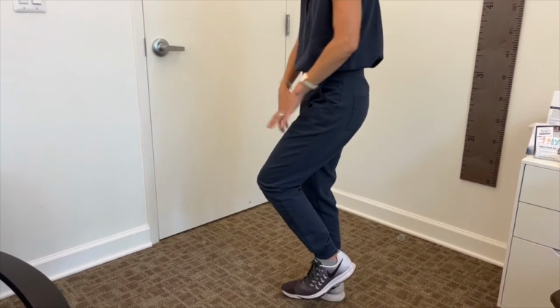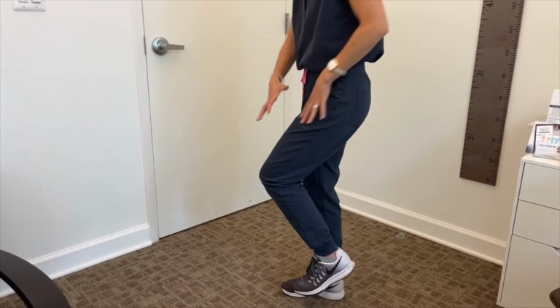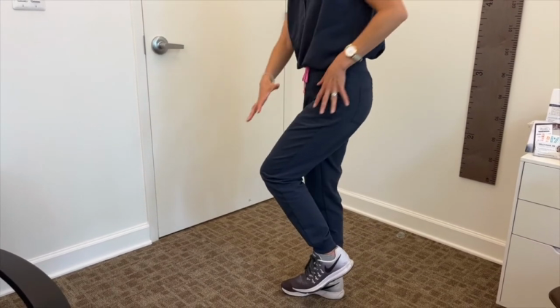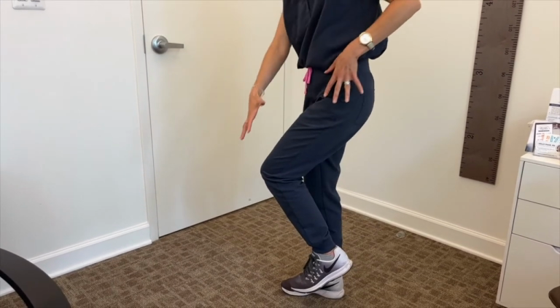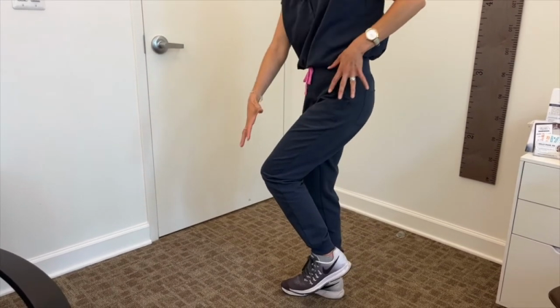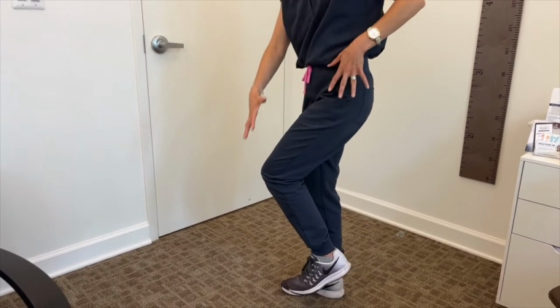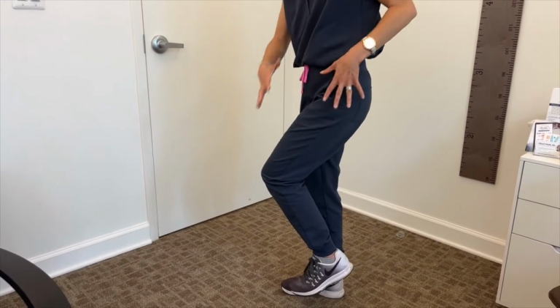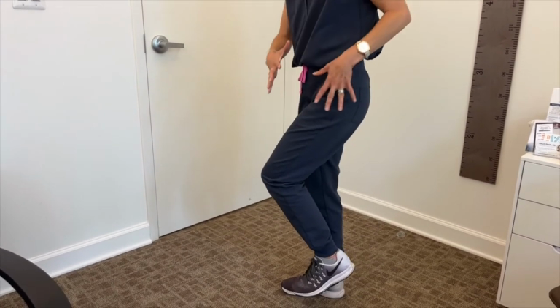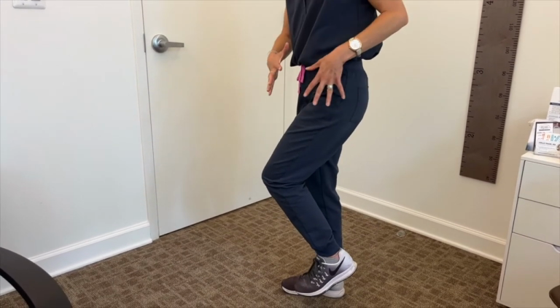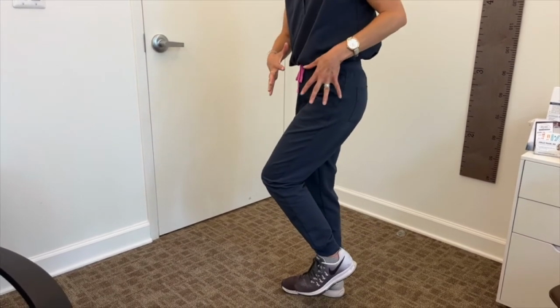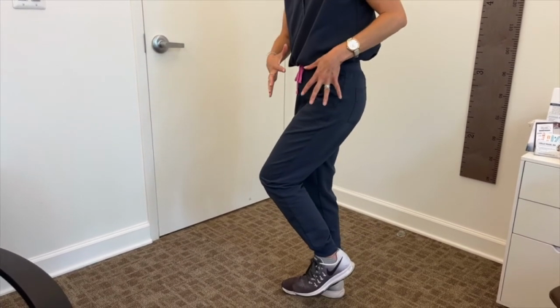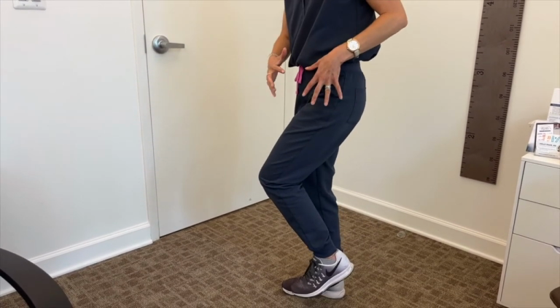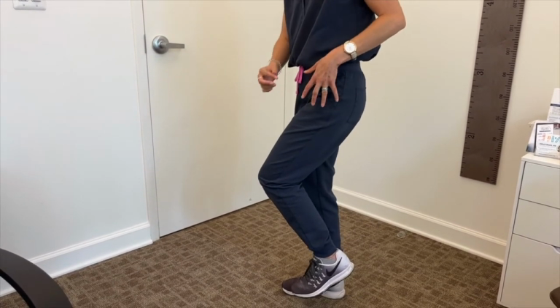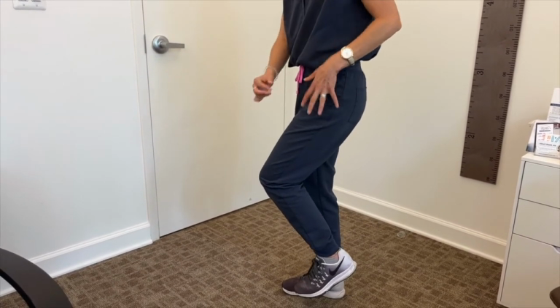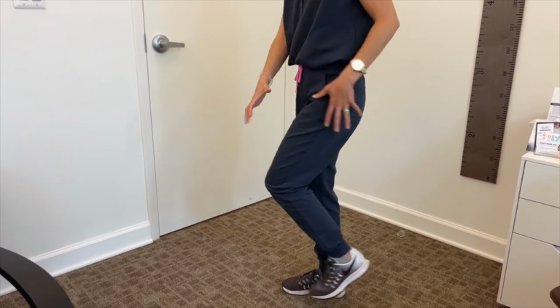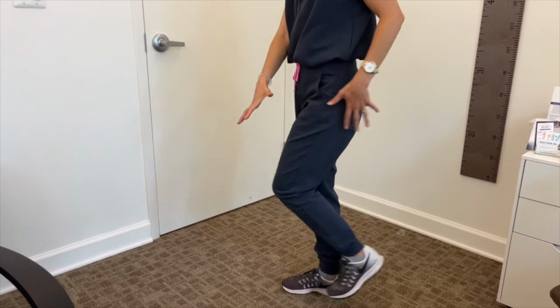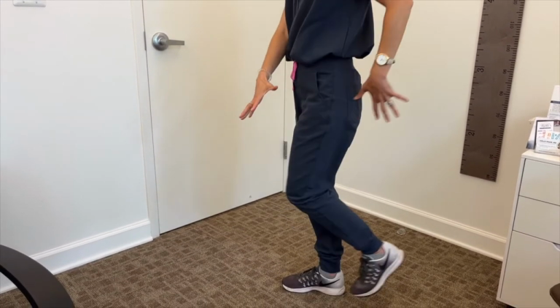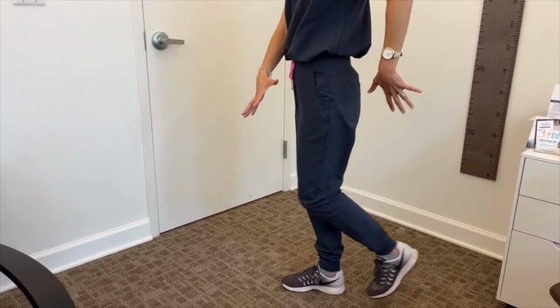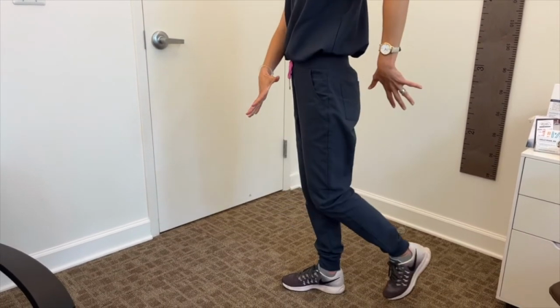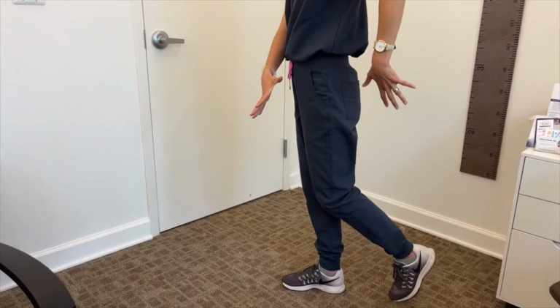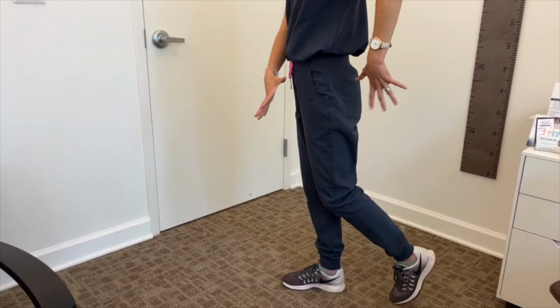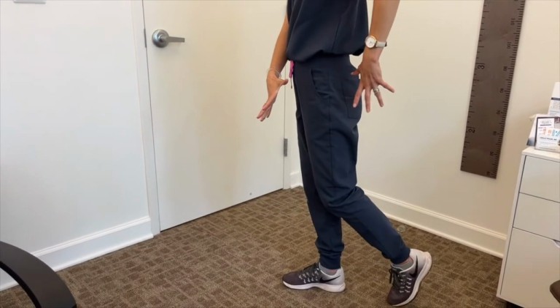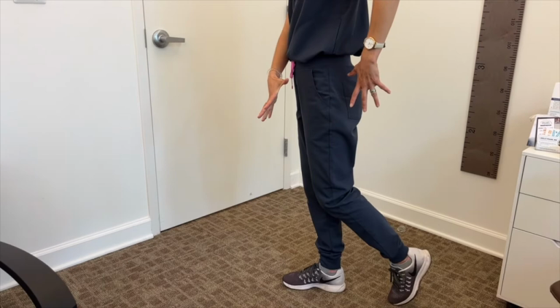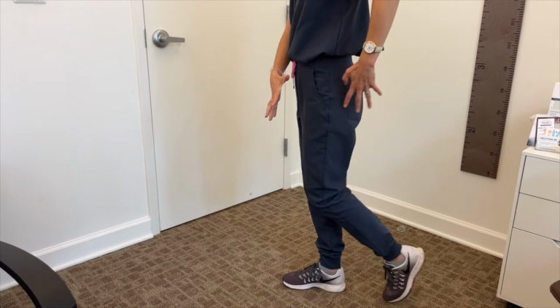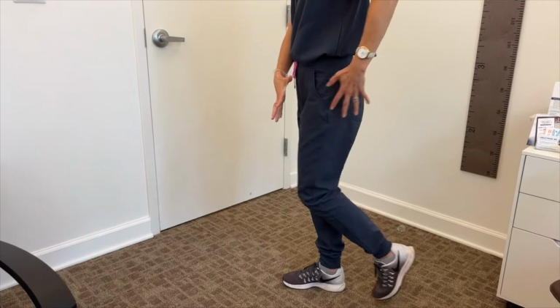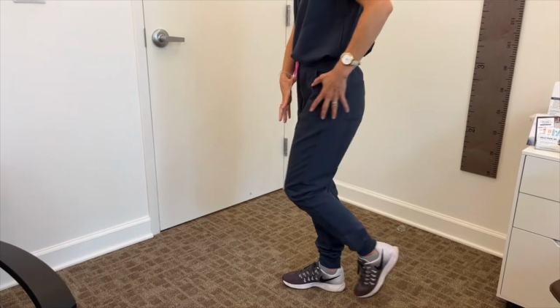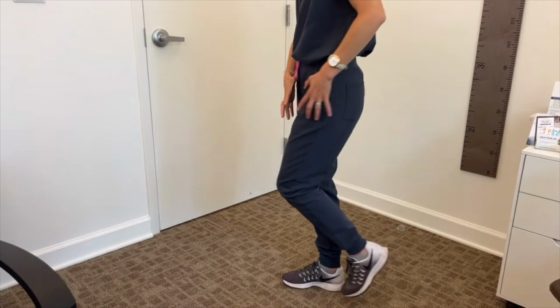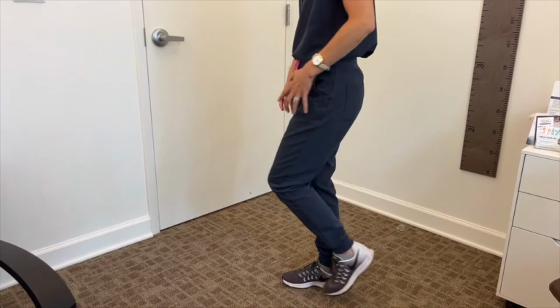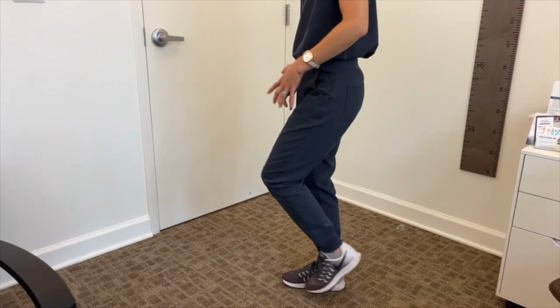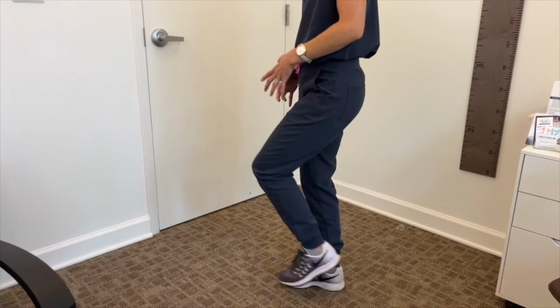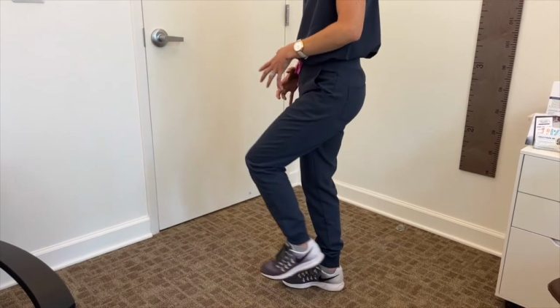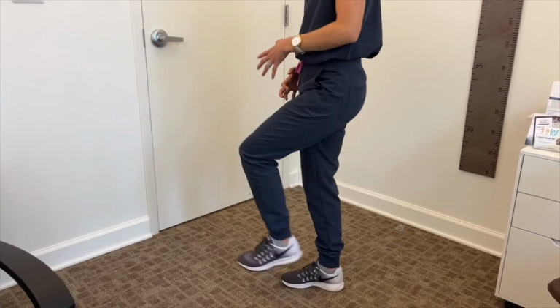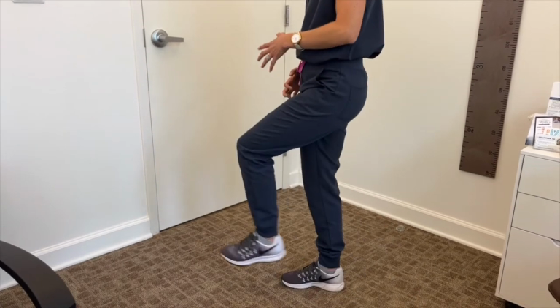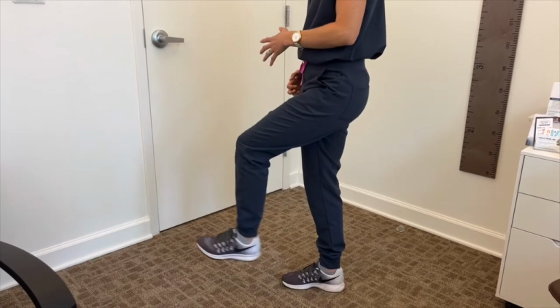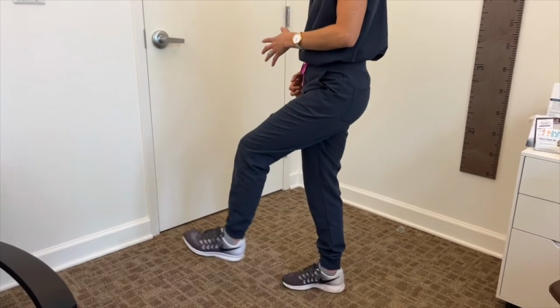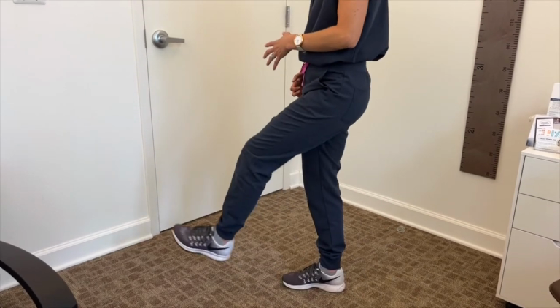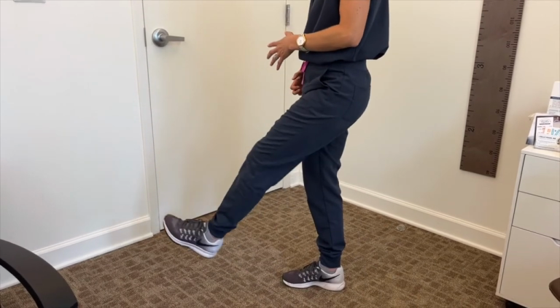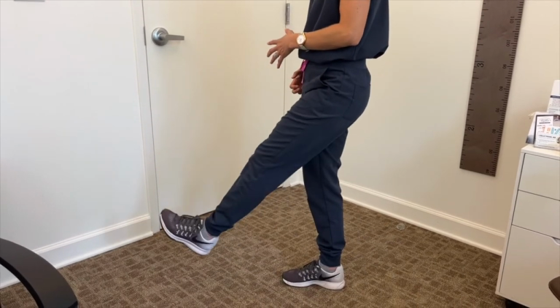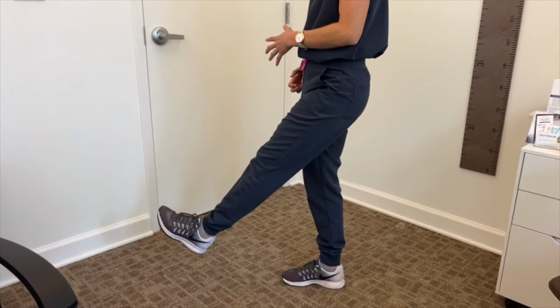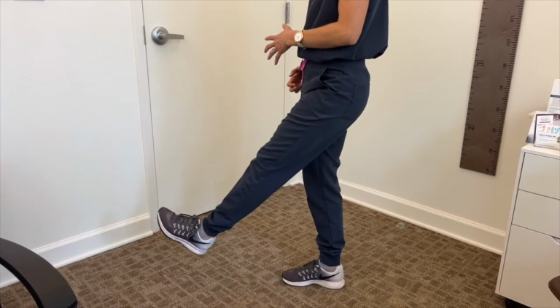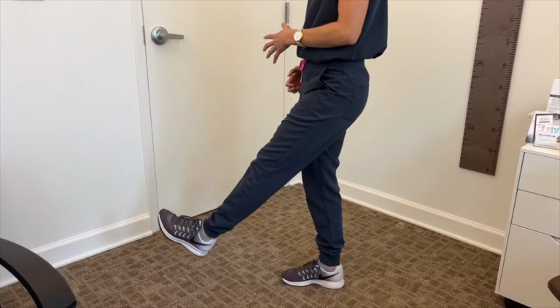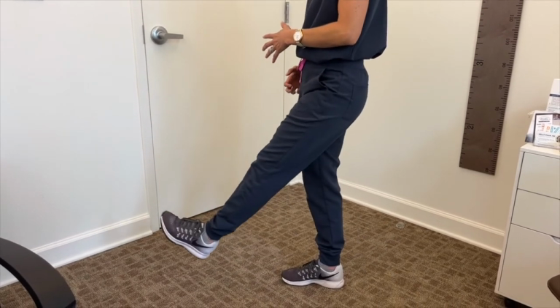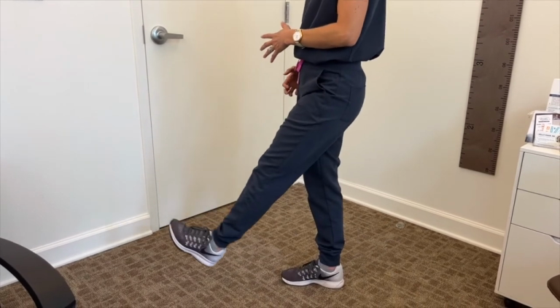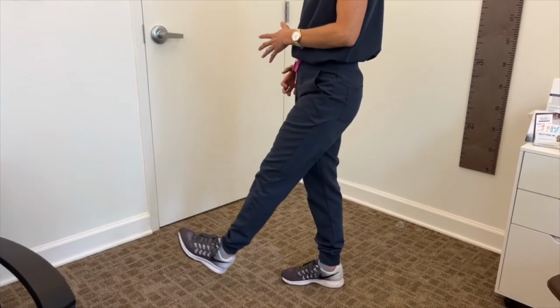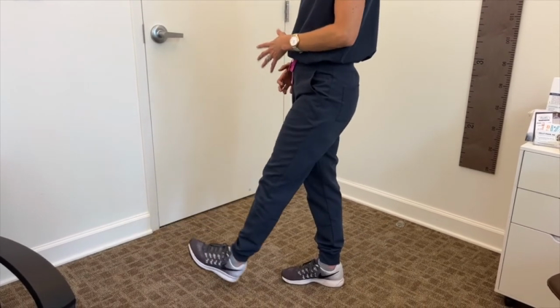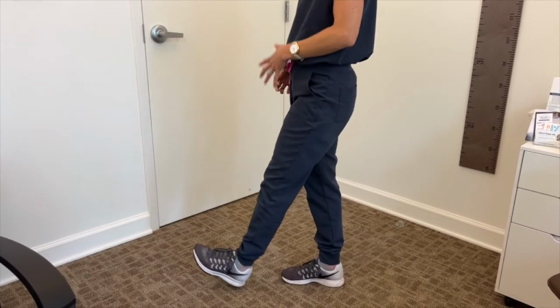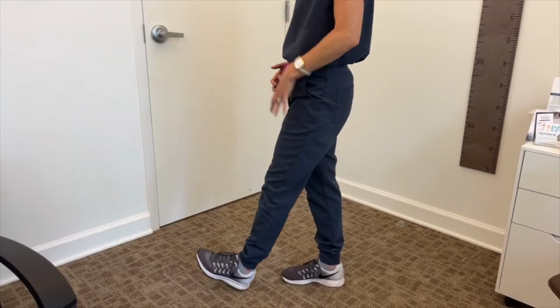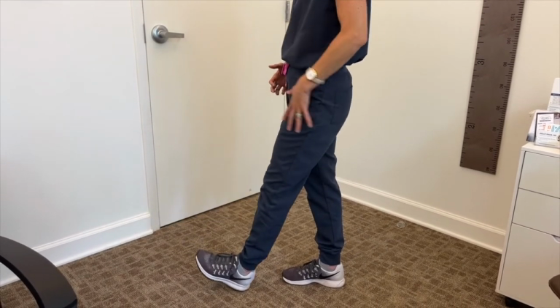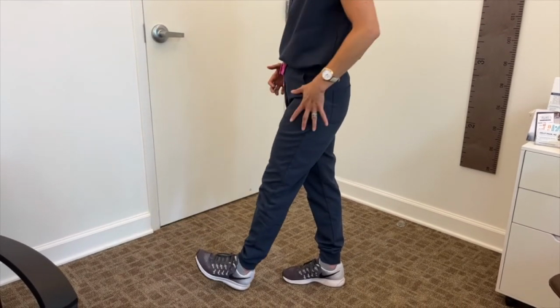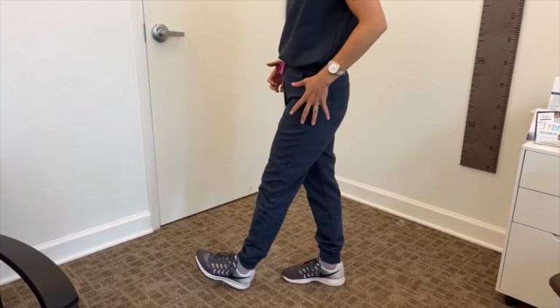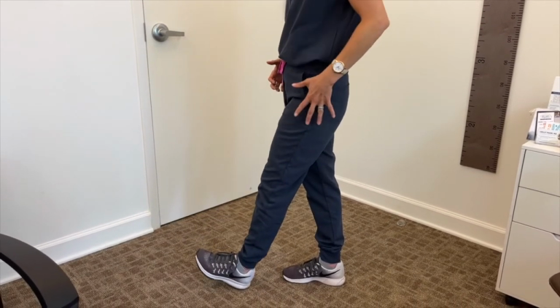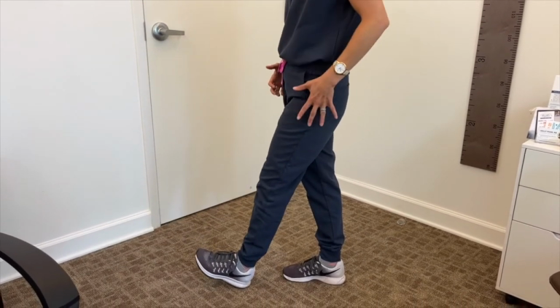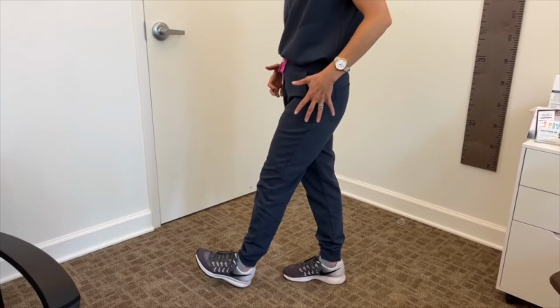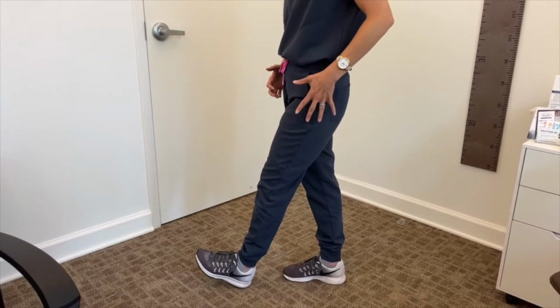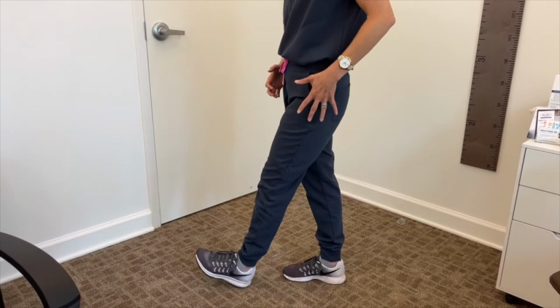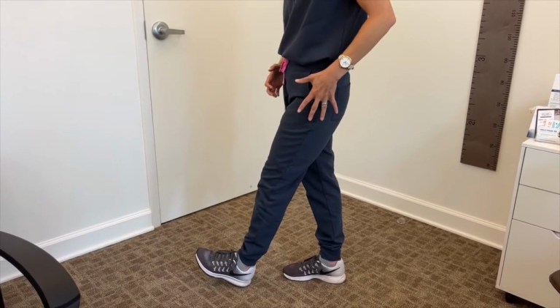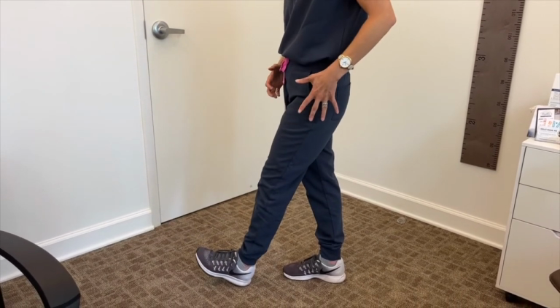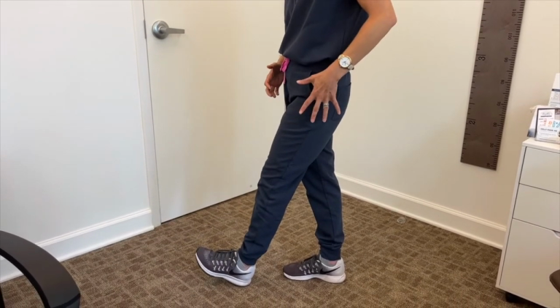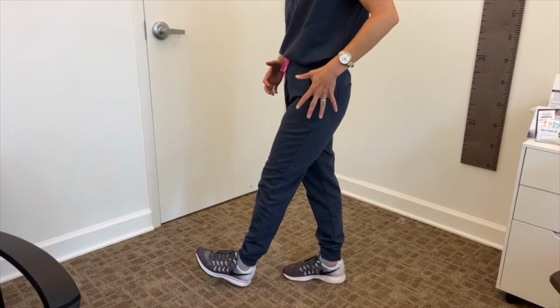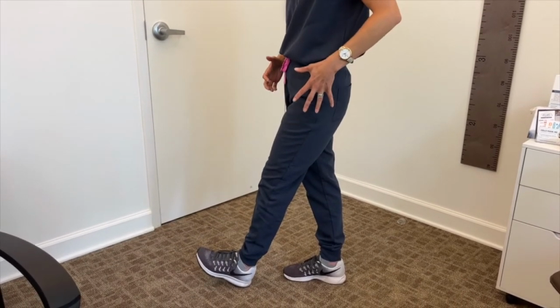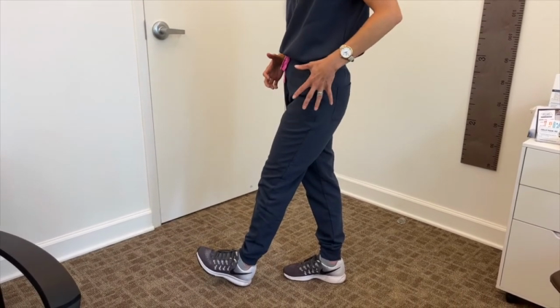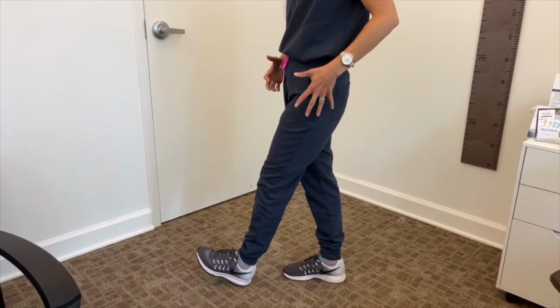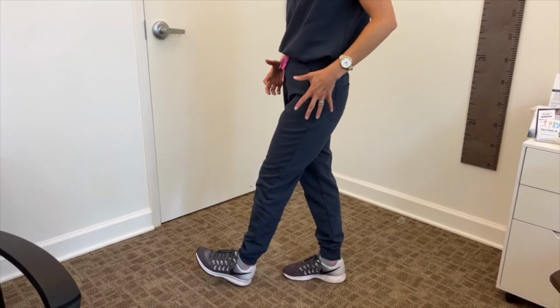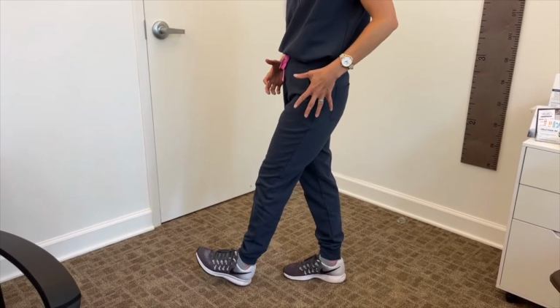All of these things are necessary to make your leg short enough to swing it in the swing phase of gait.